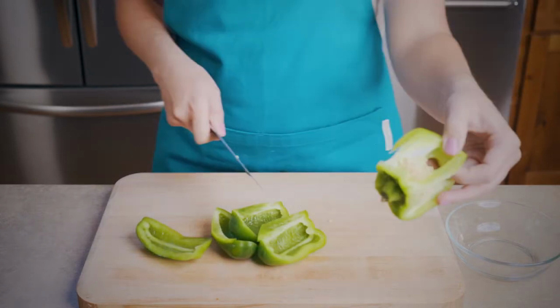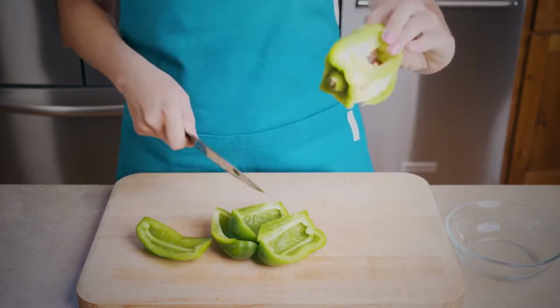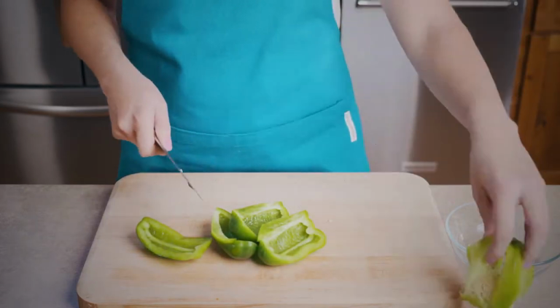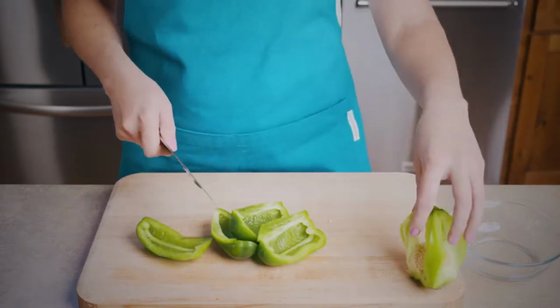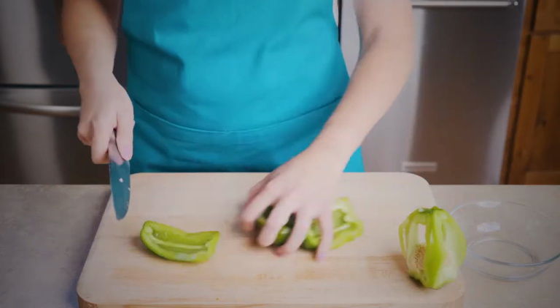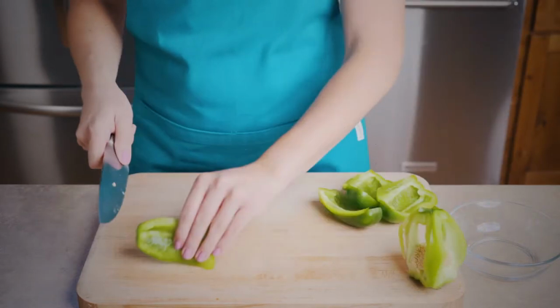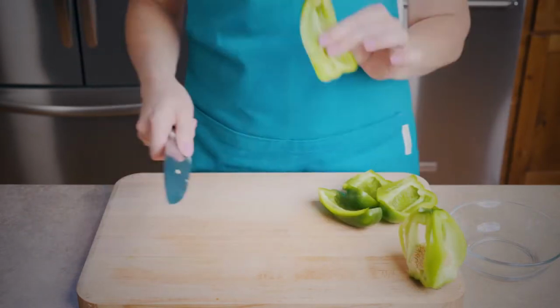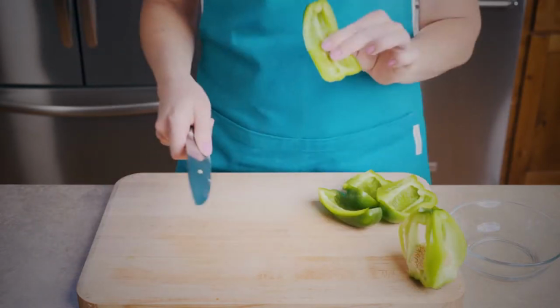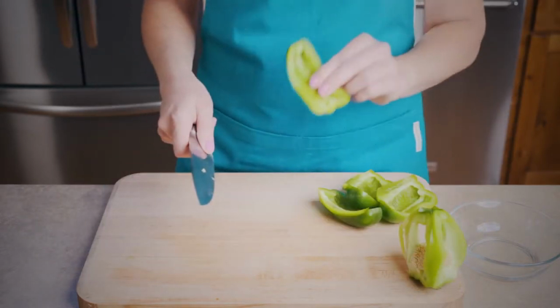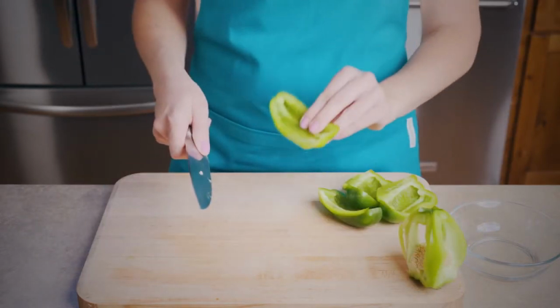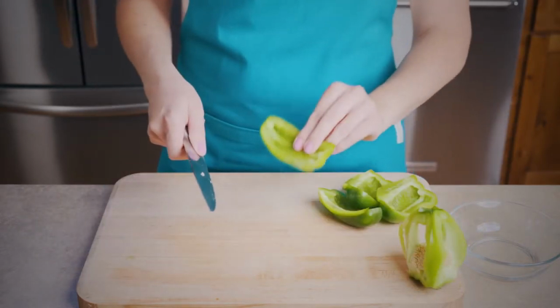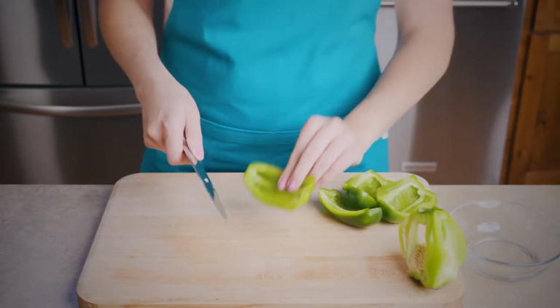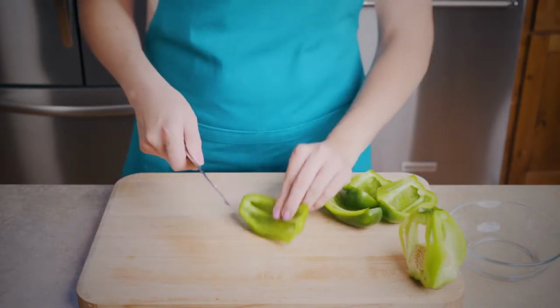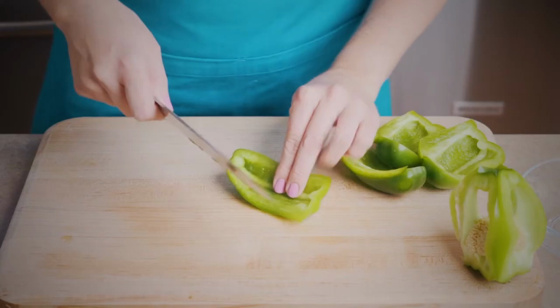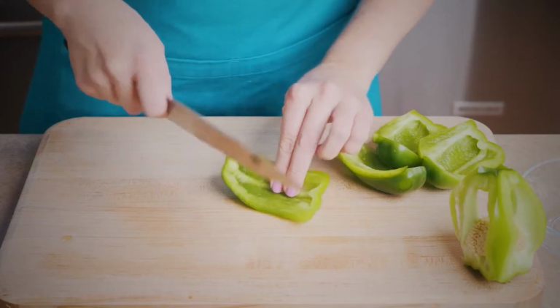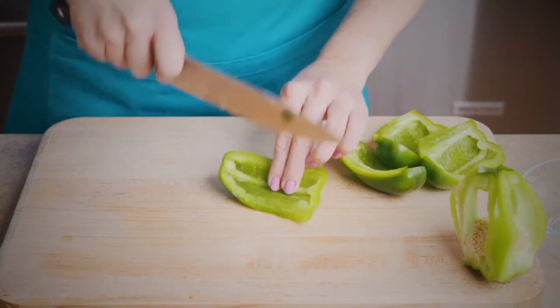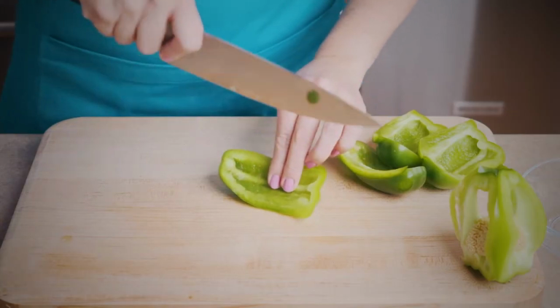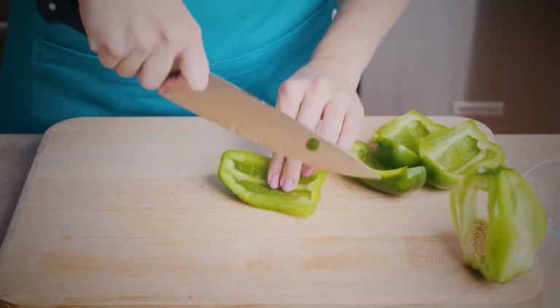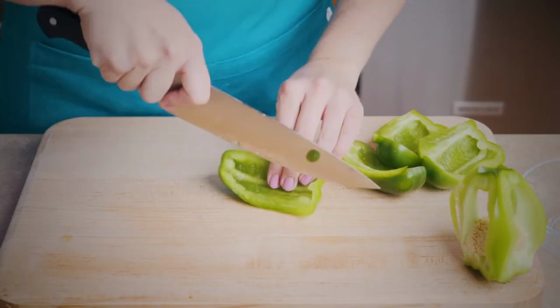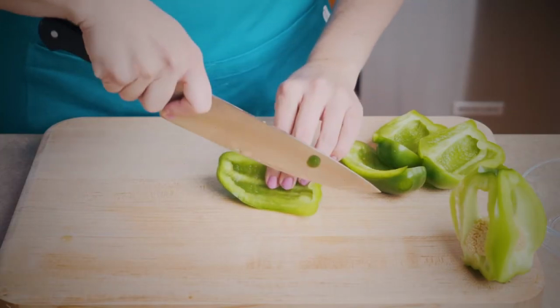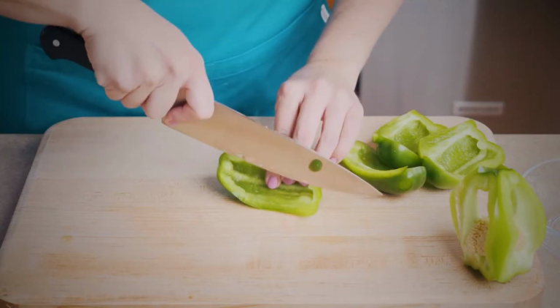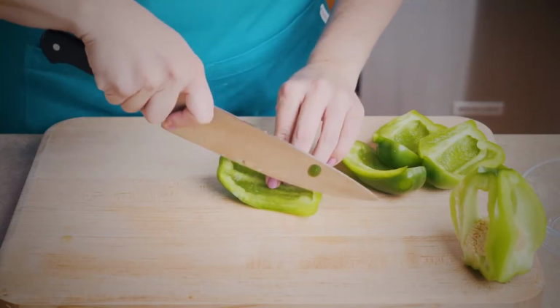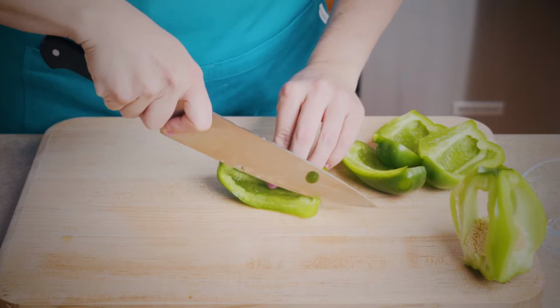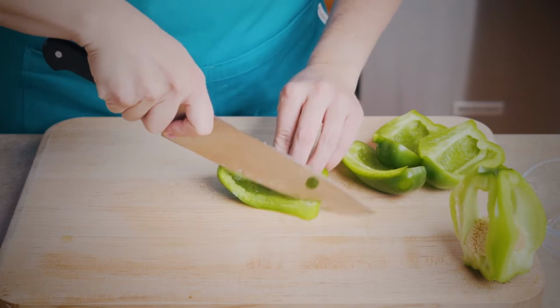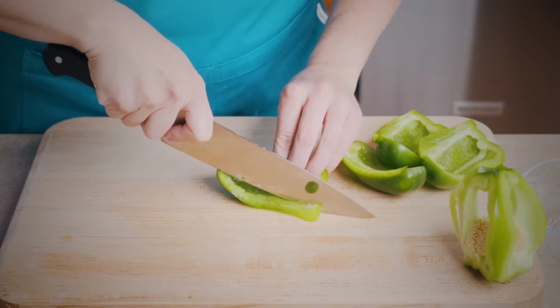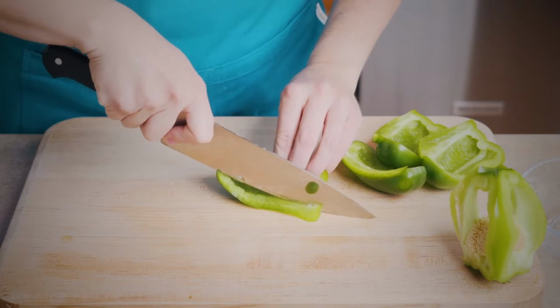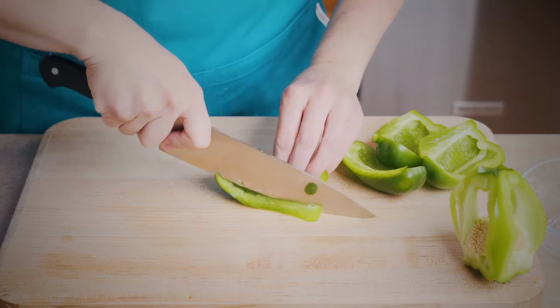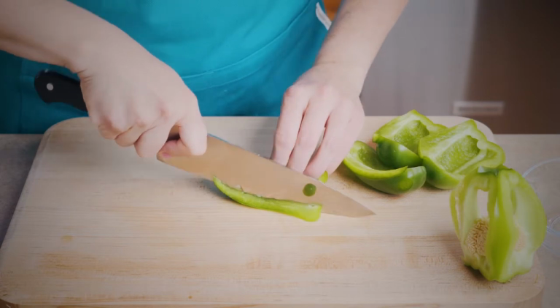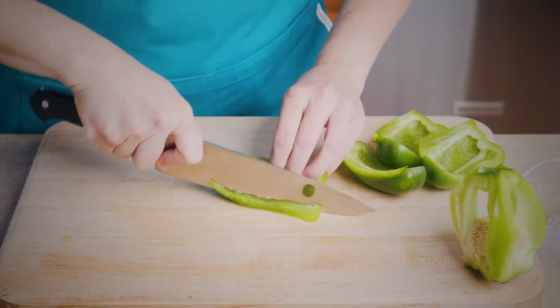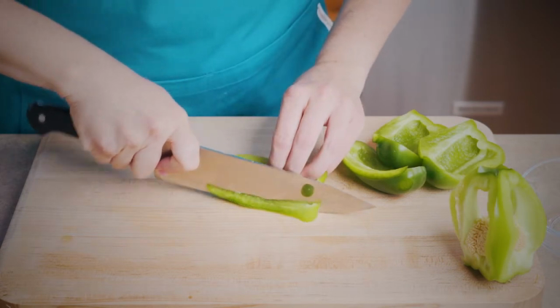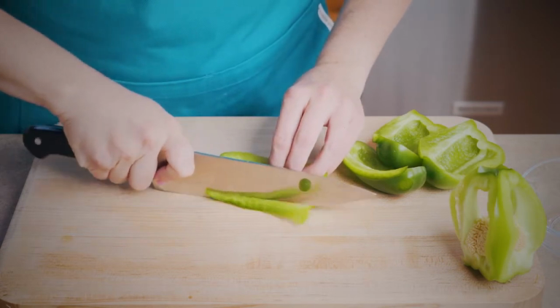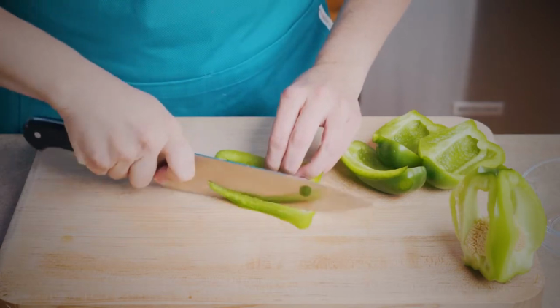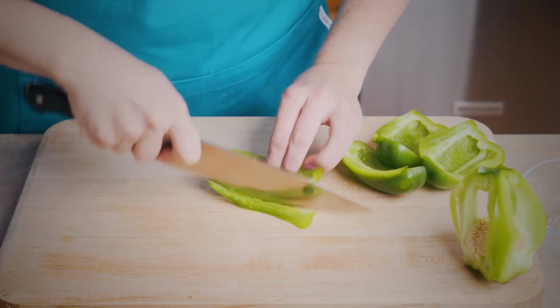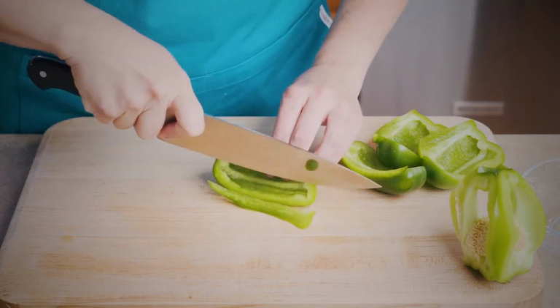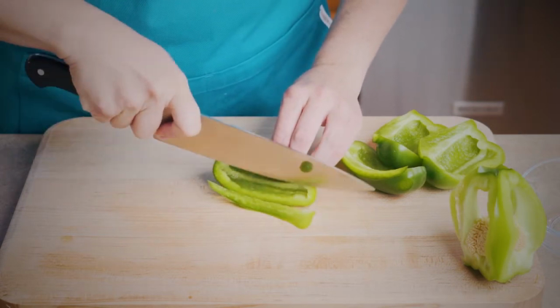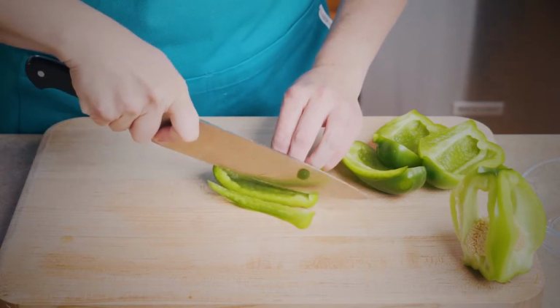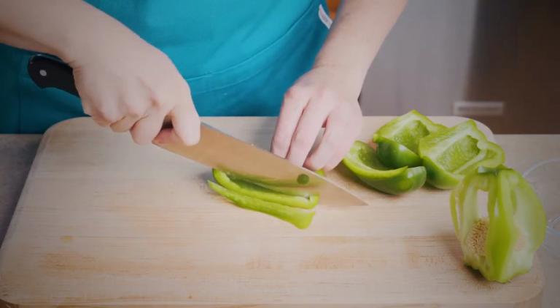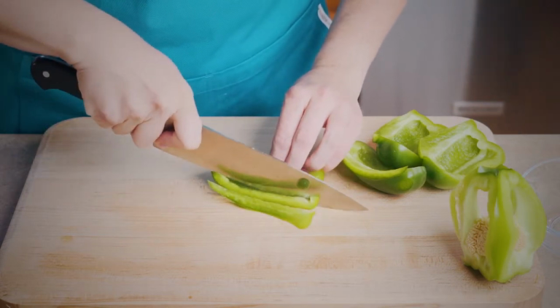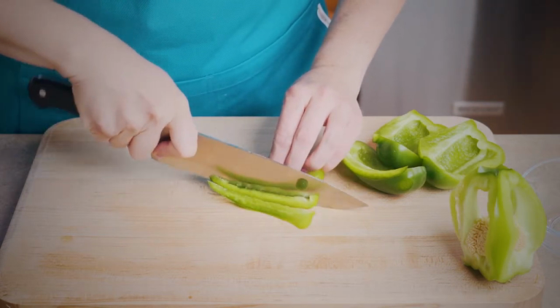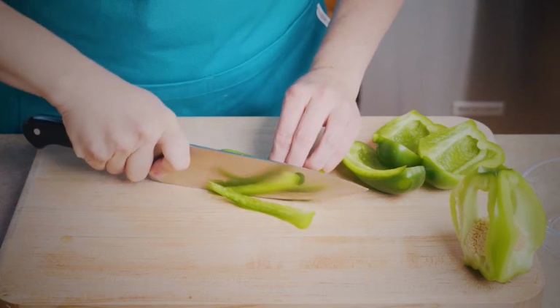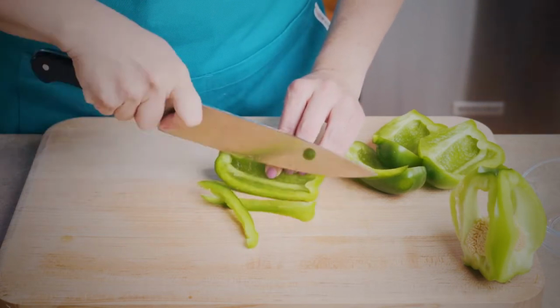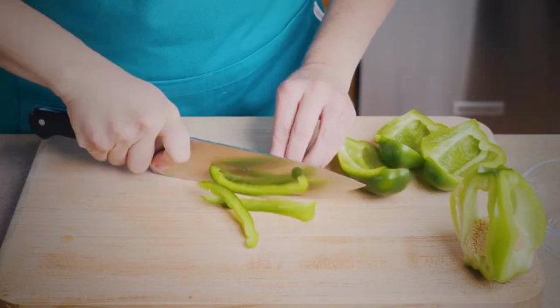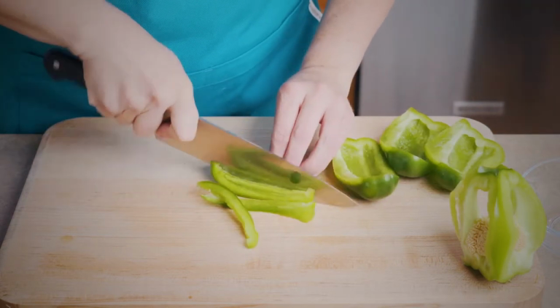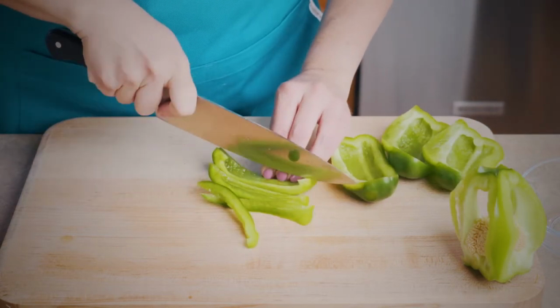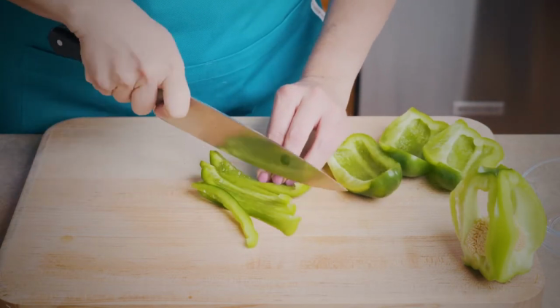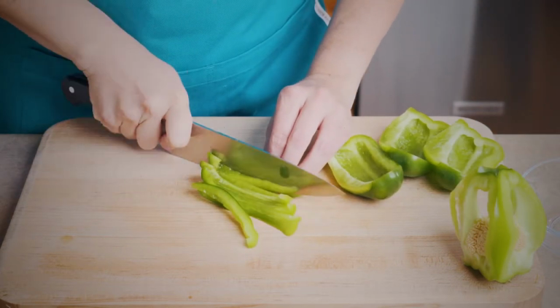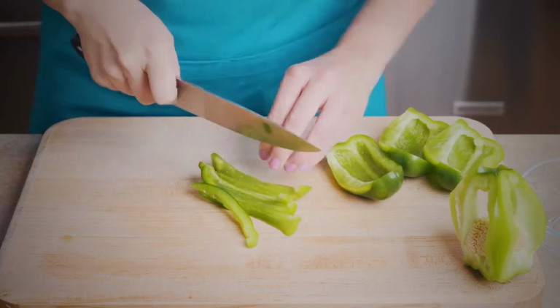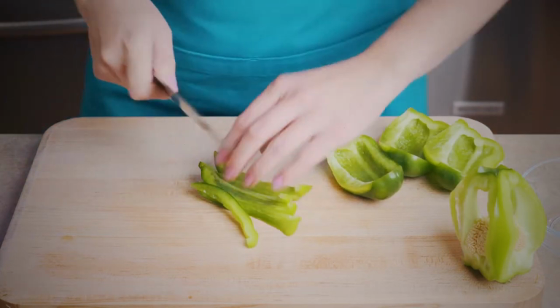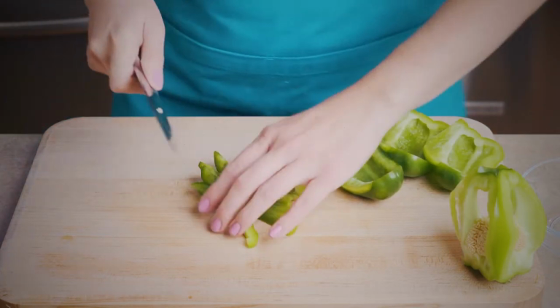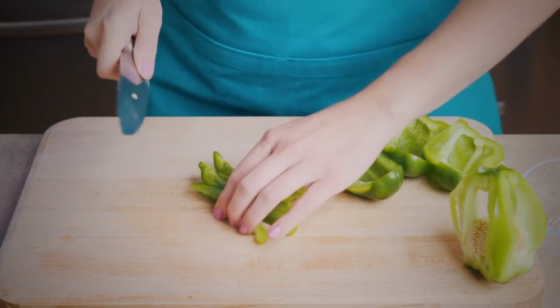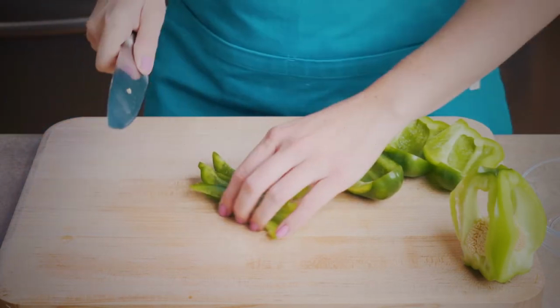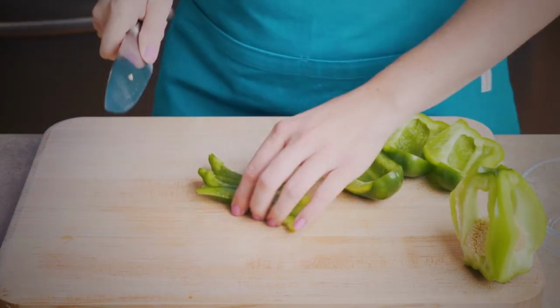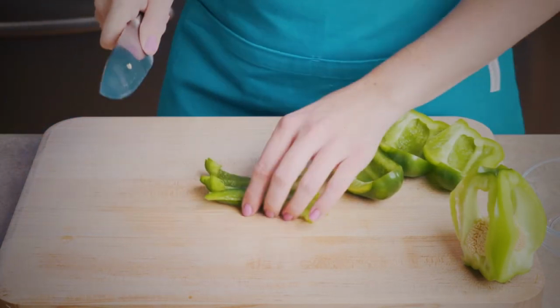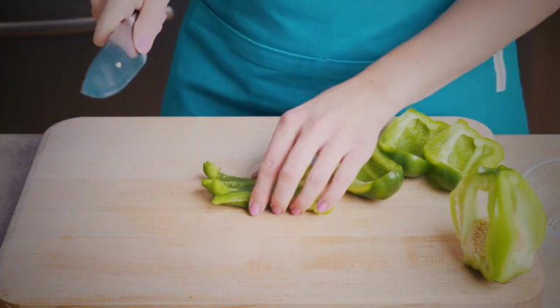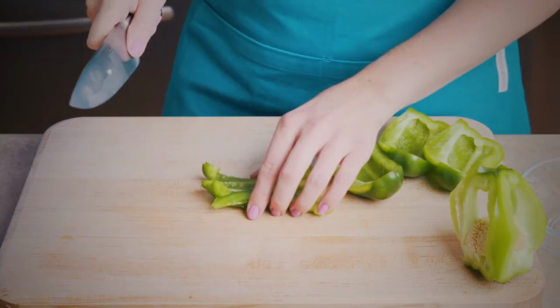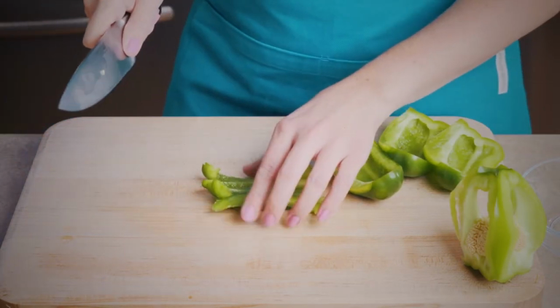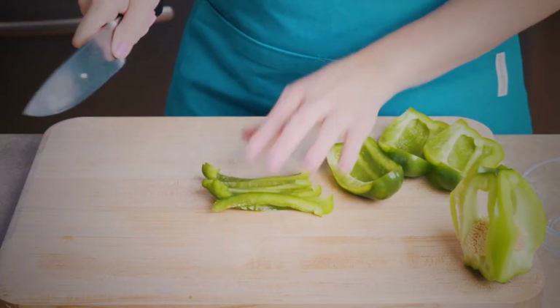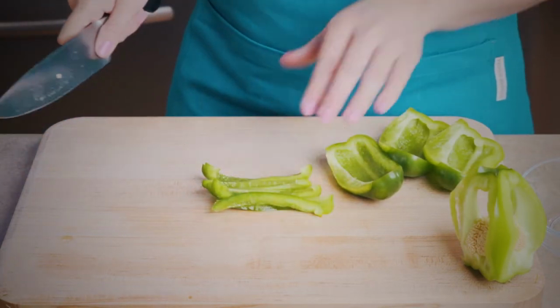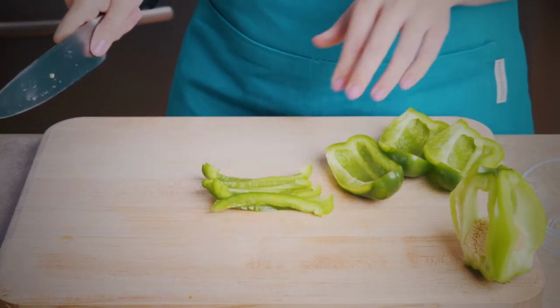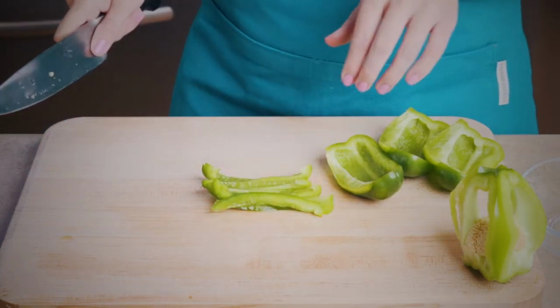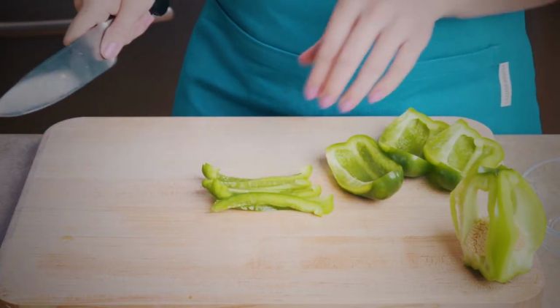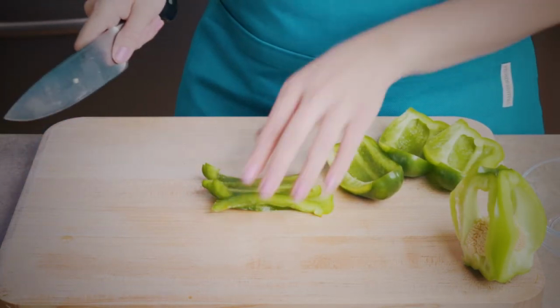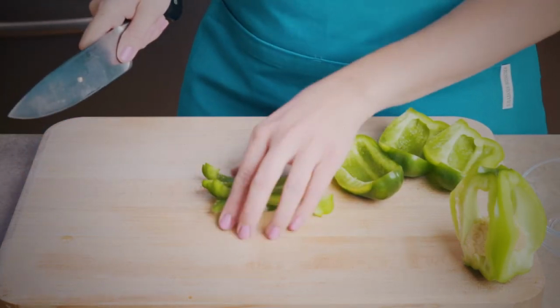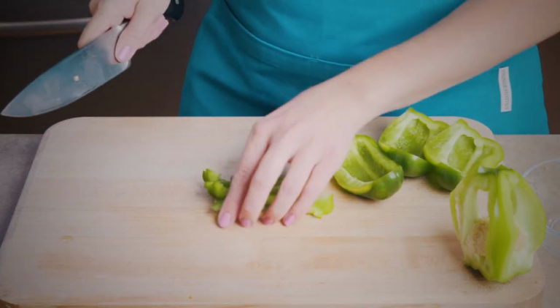Taking one section of the pepper, I am cutting it into strips, which you can leave like this if you are making something like fajitas.